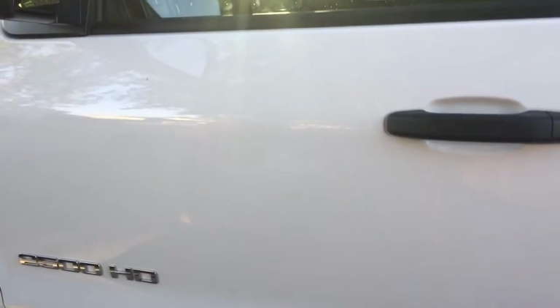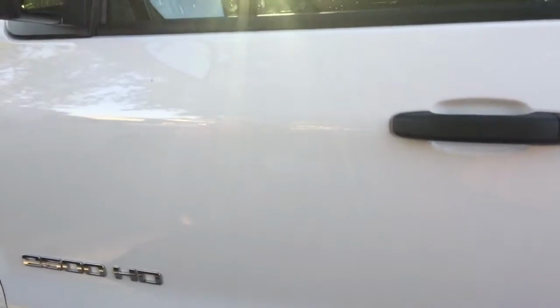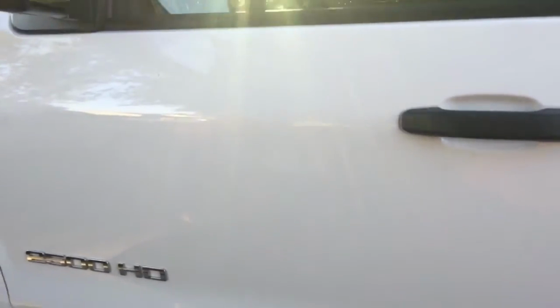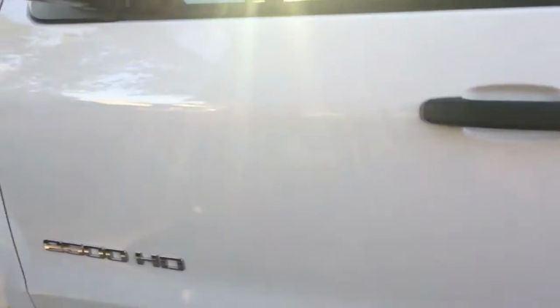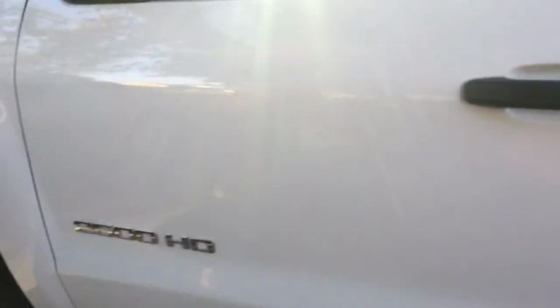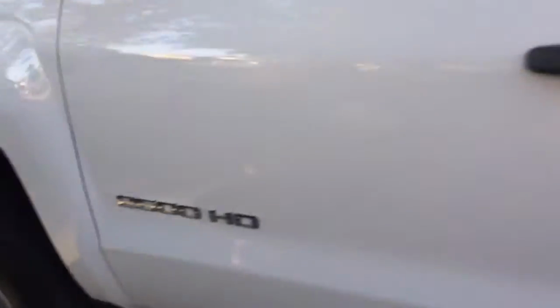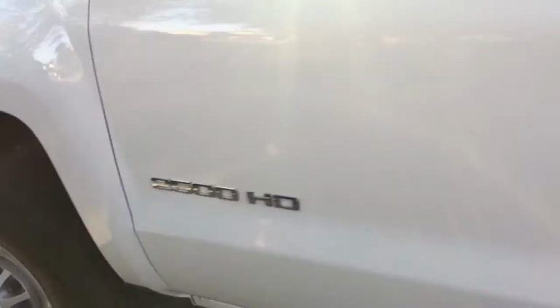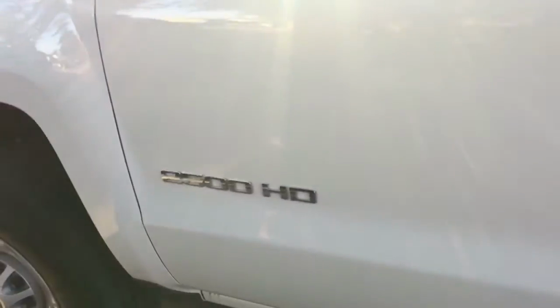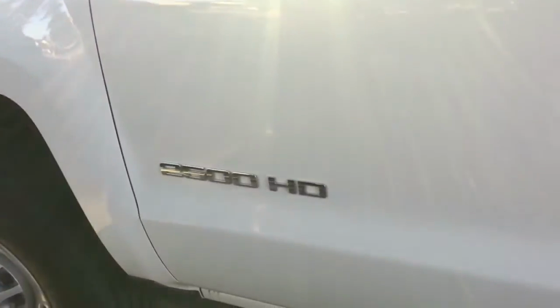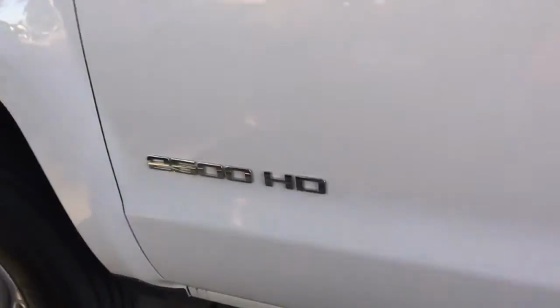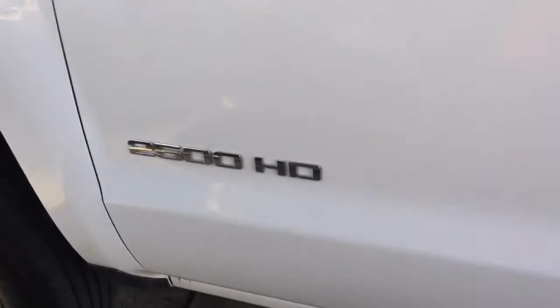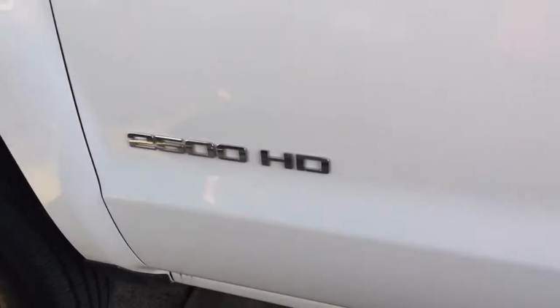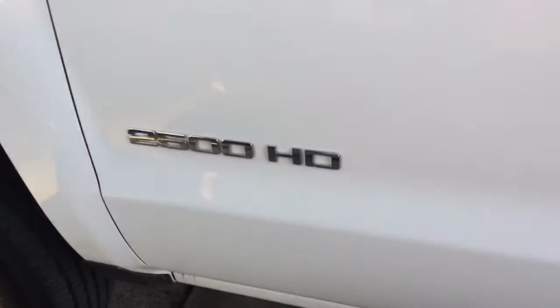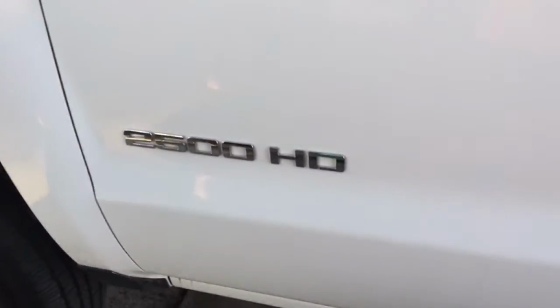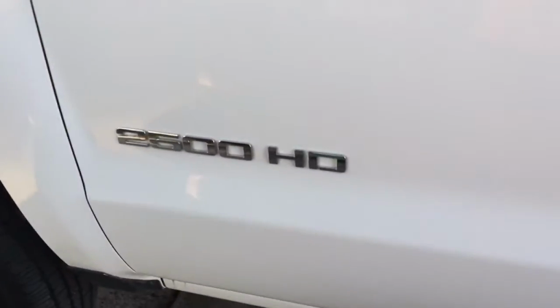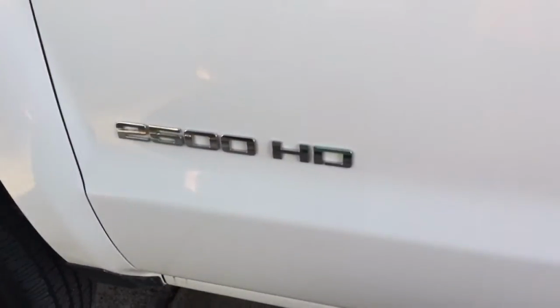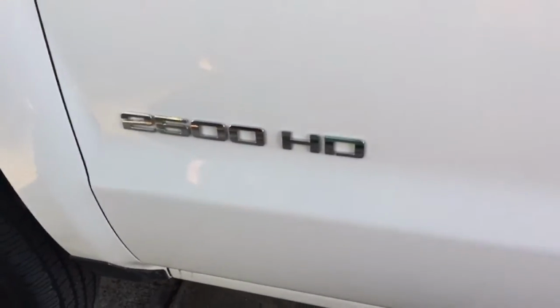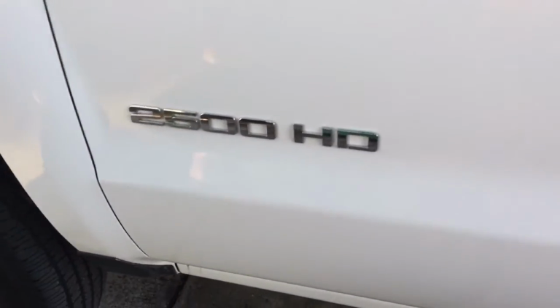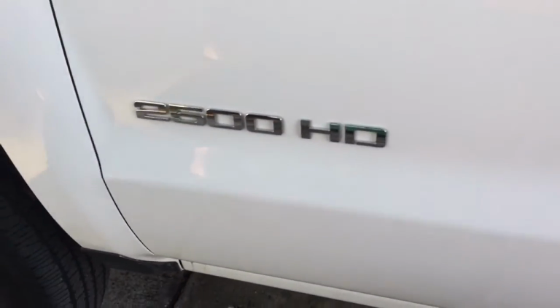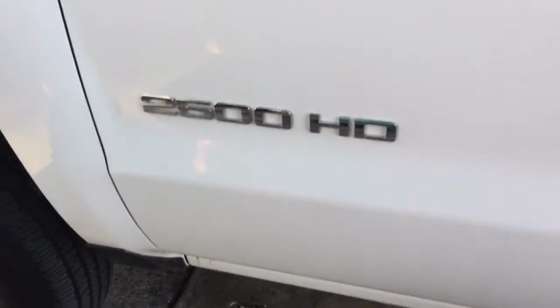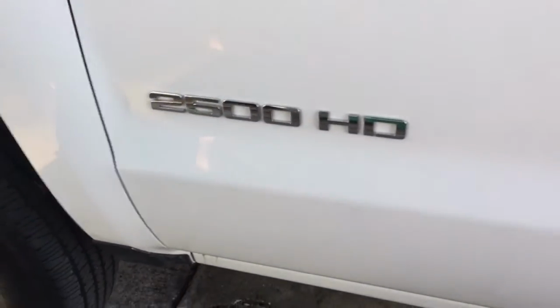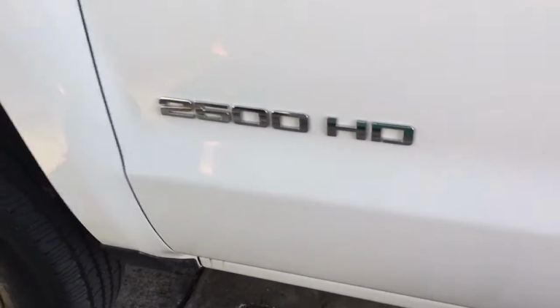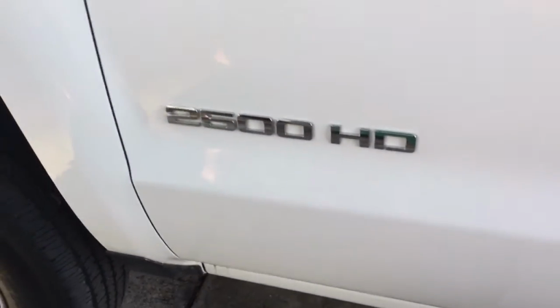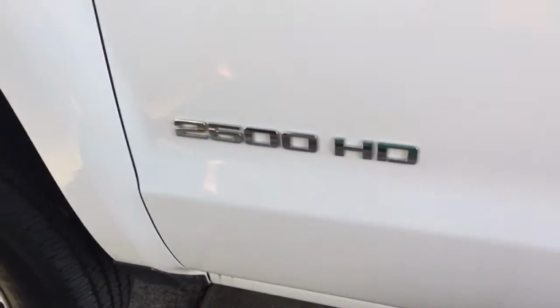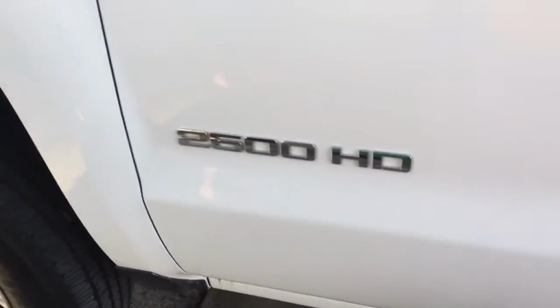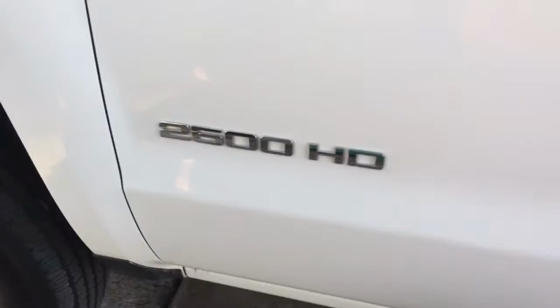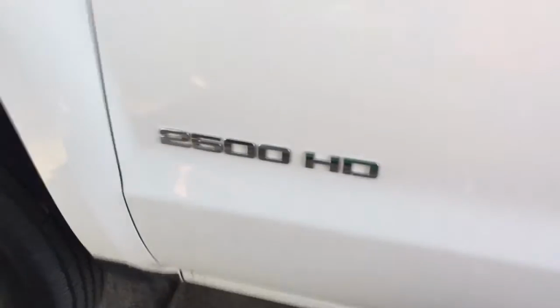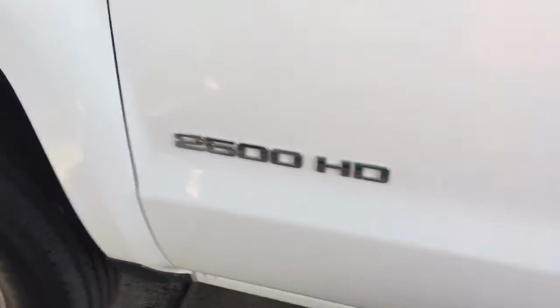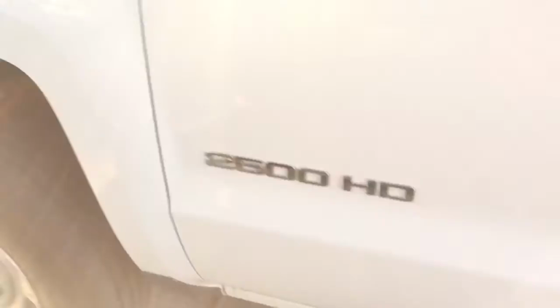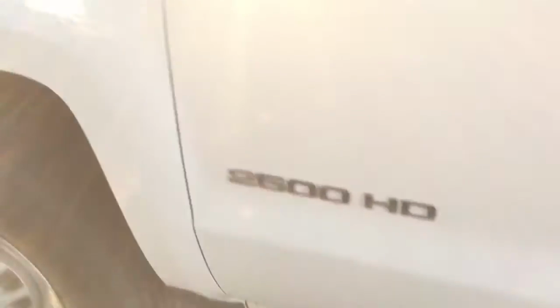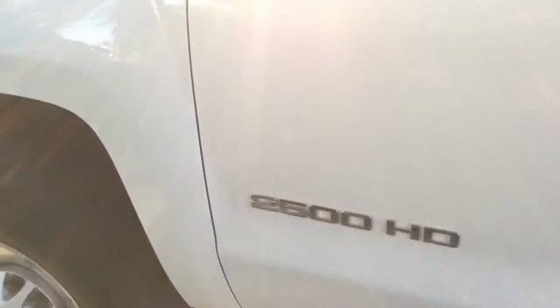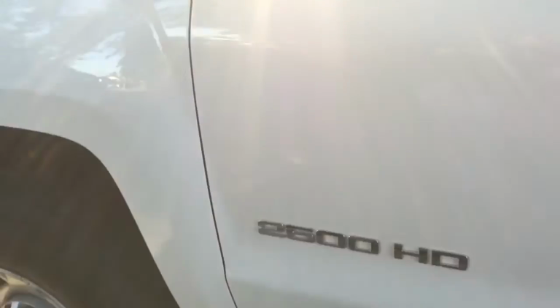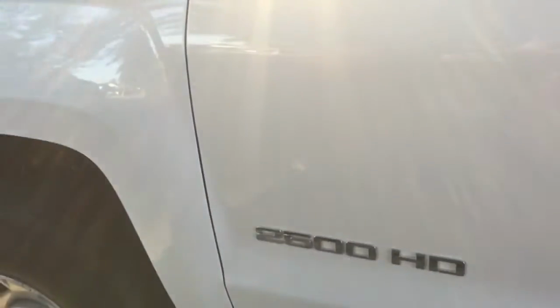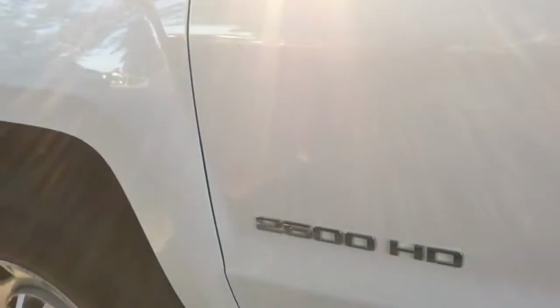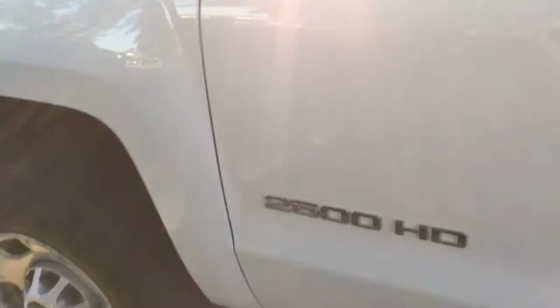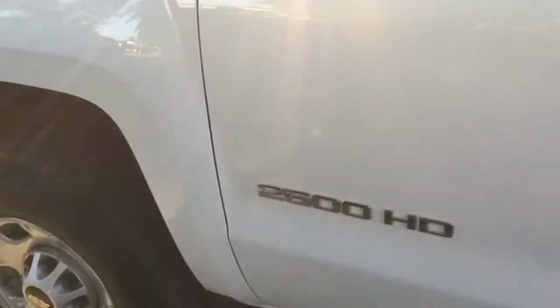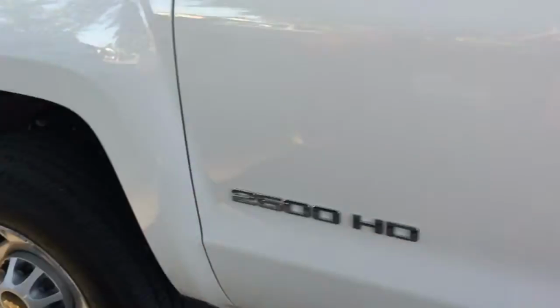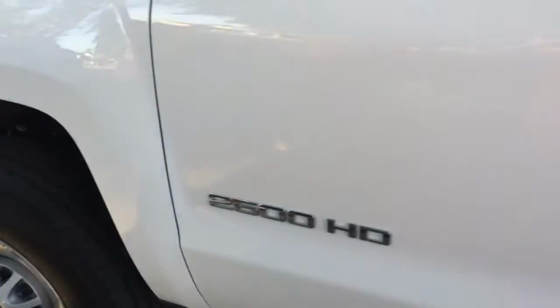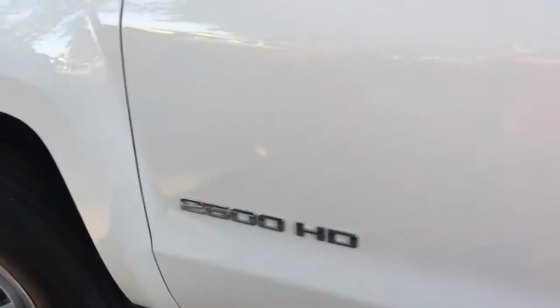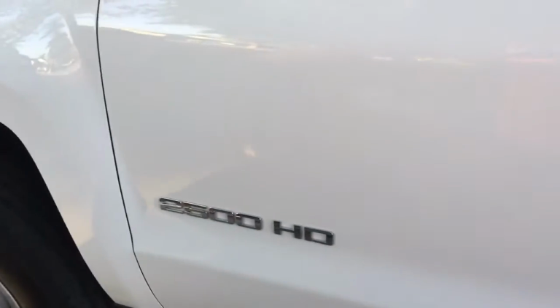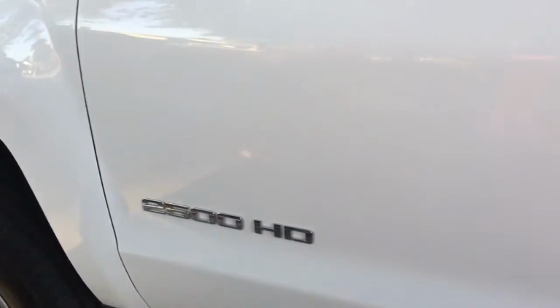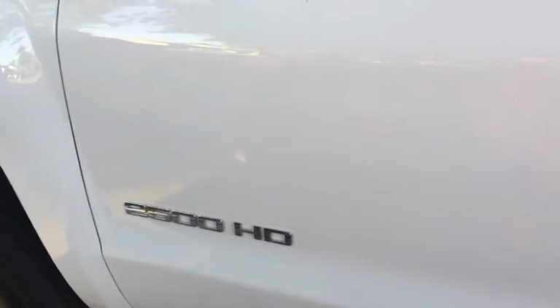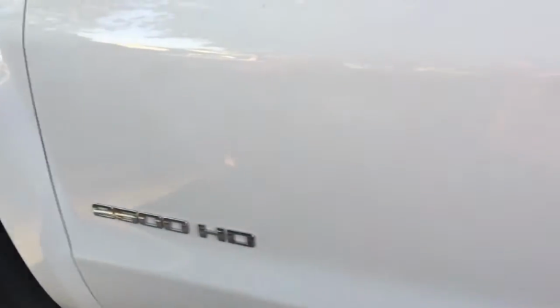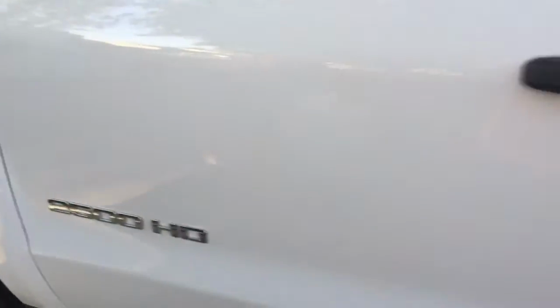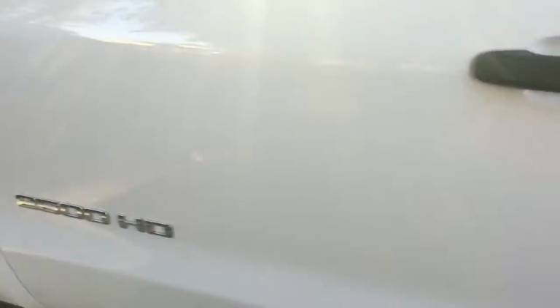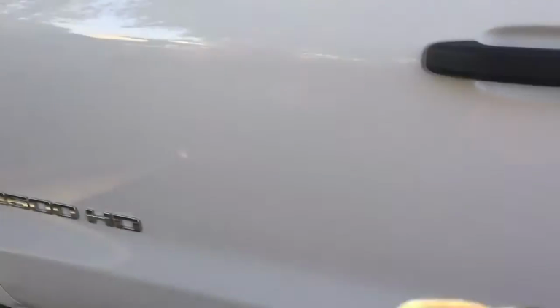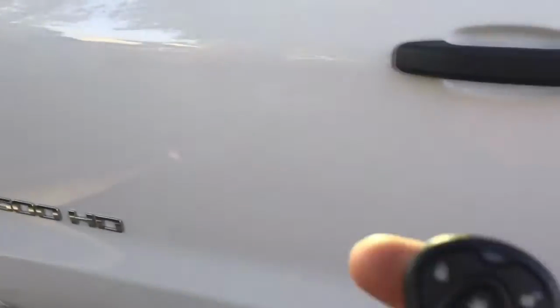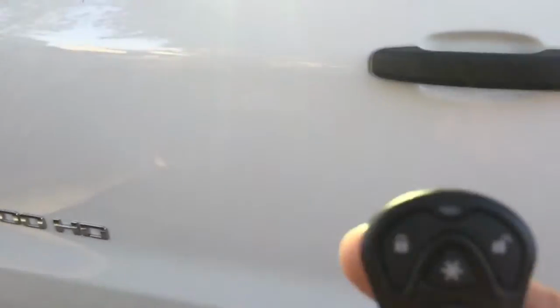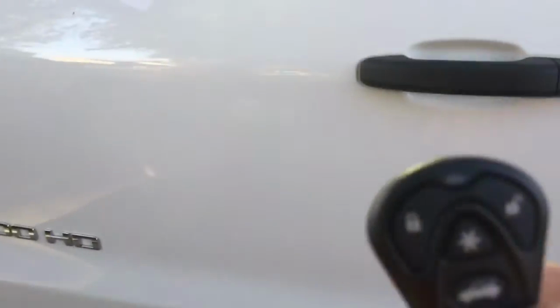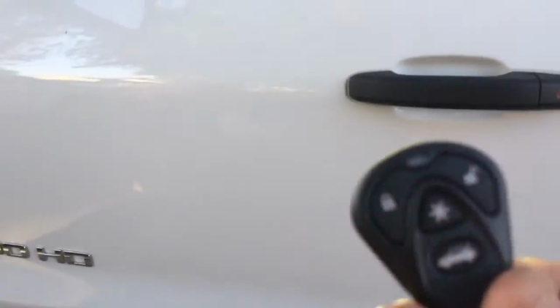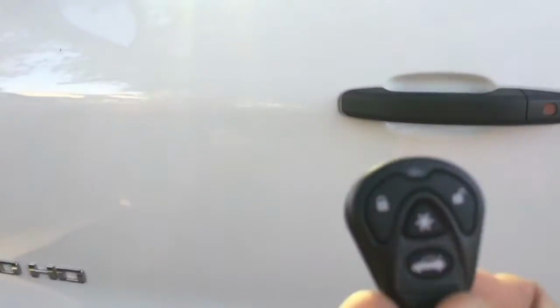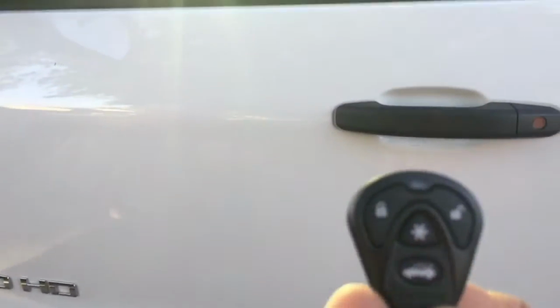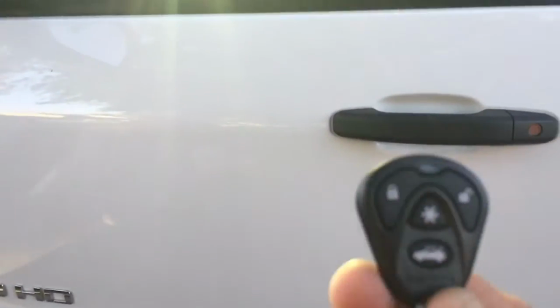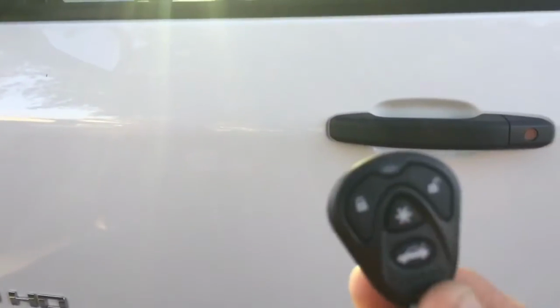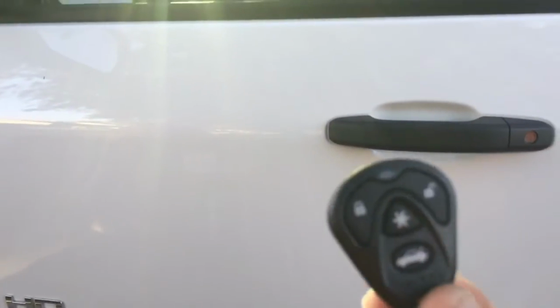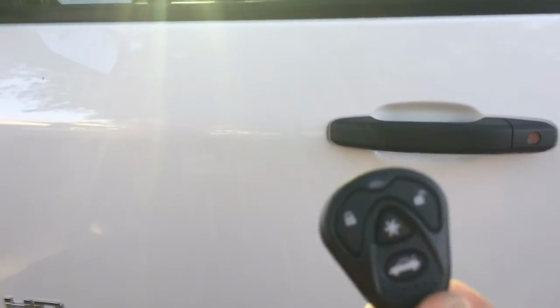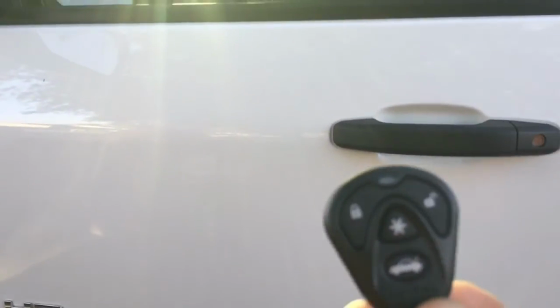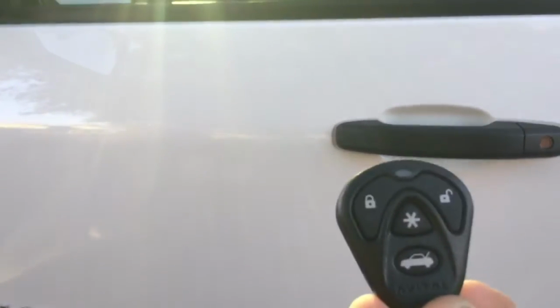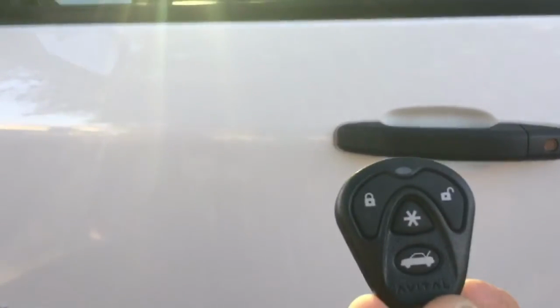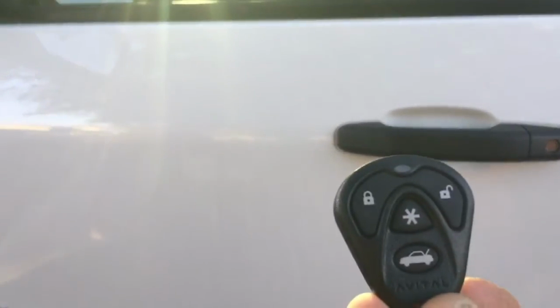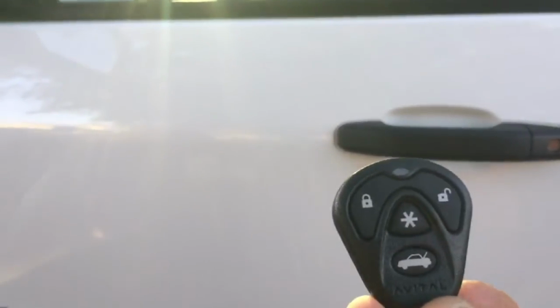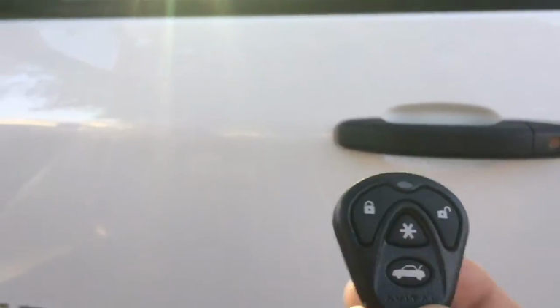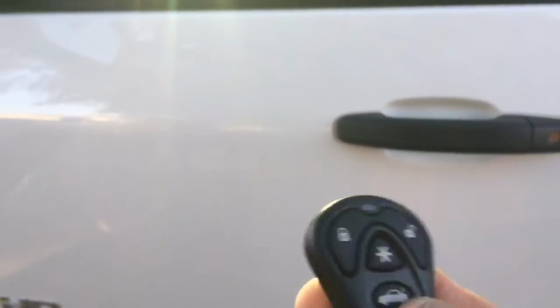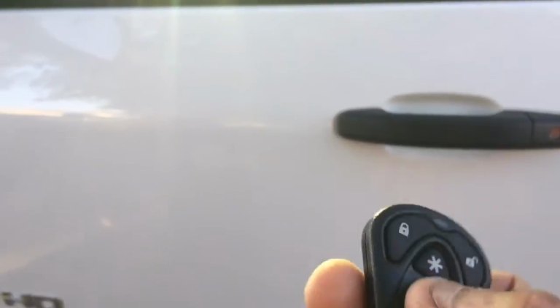This is a 2016 2500 HD Silverado. We ended up giving them the Avita 3100.